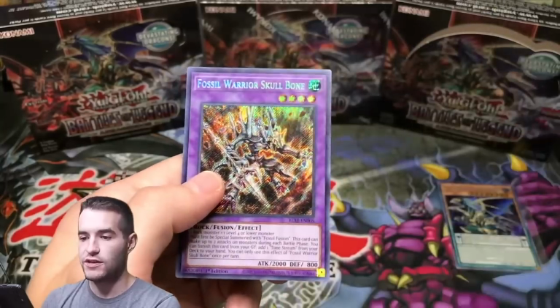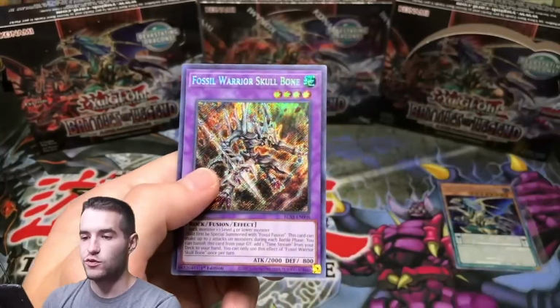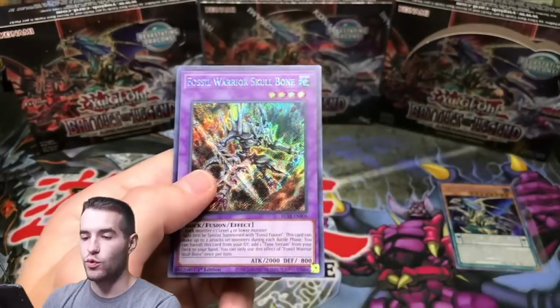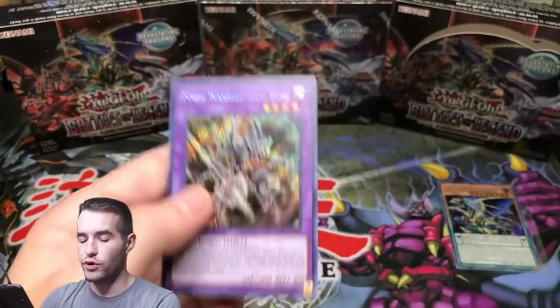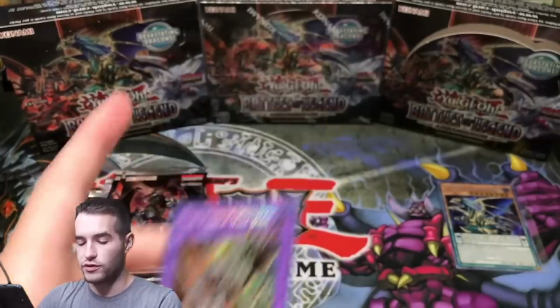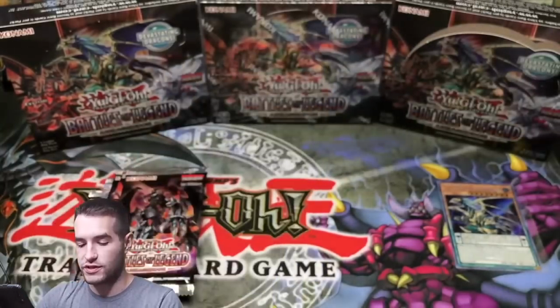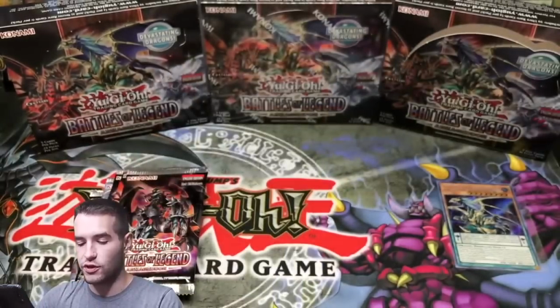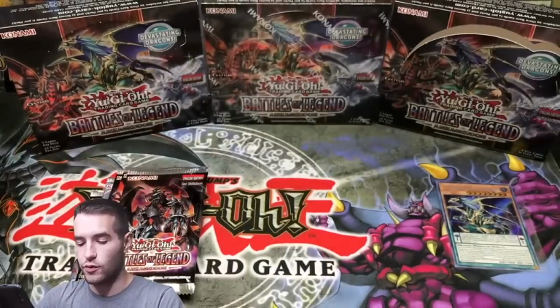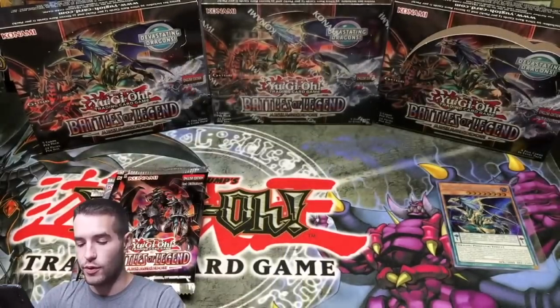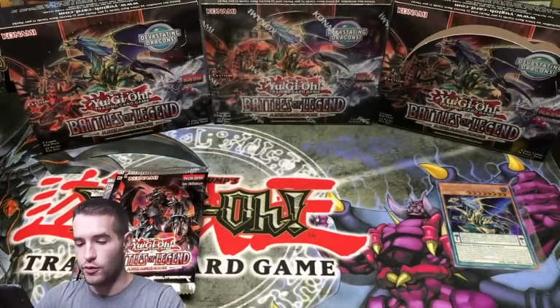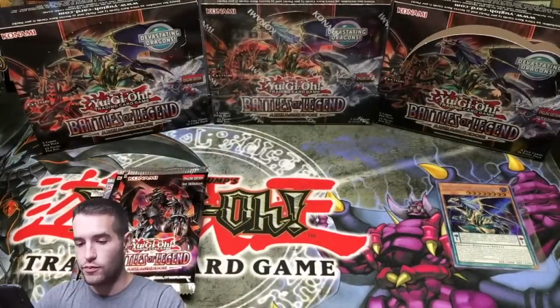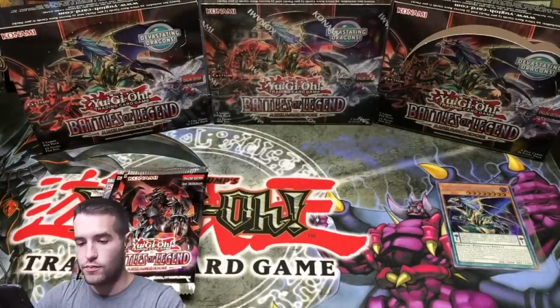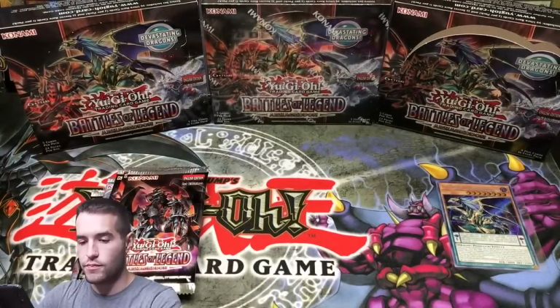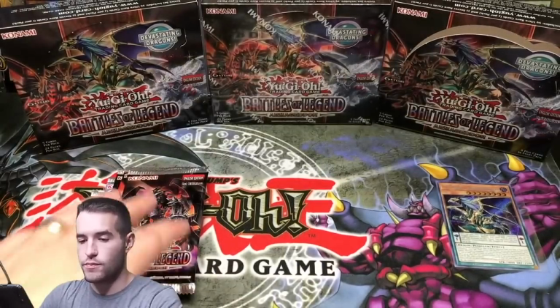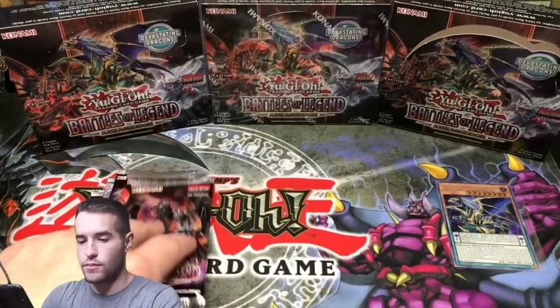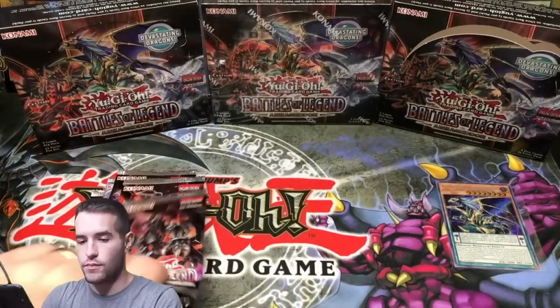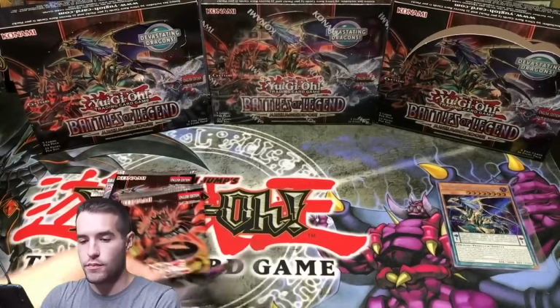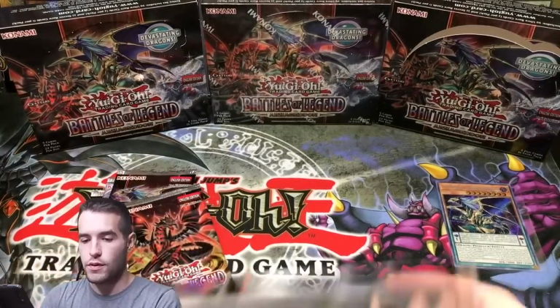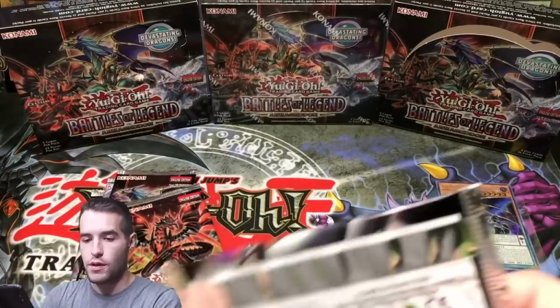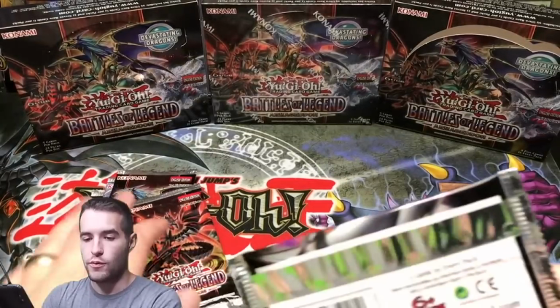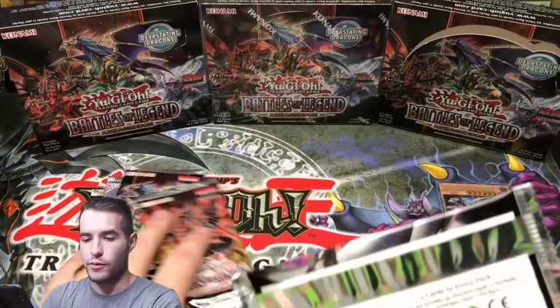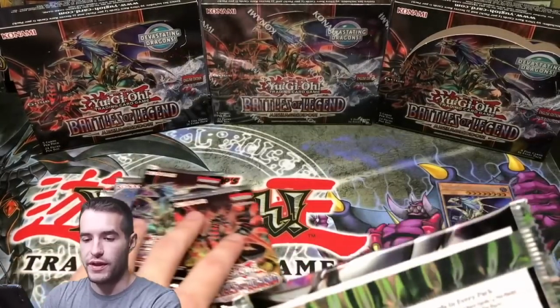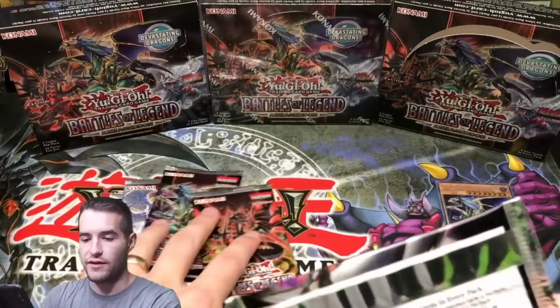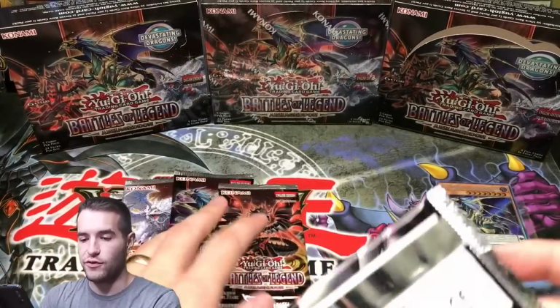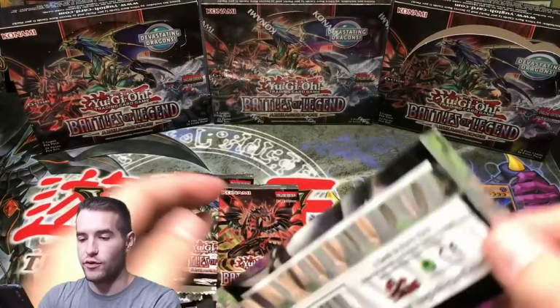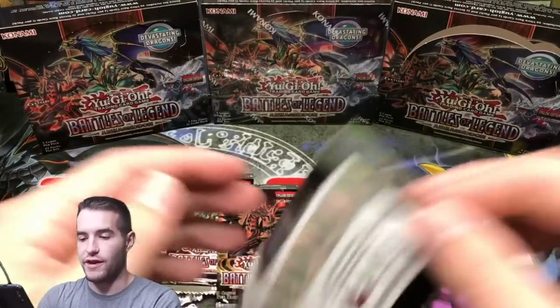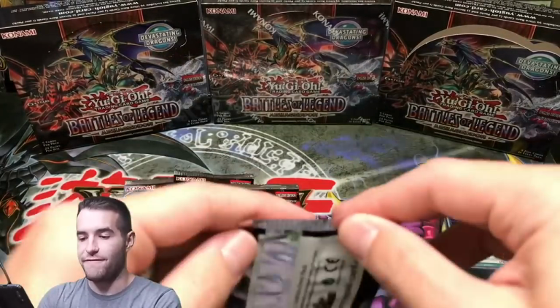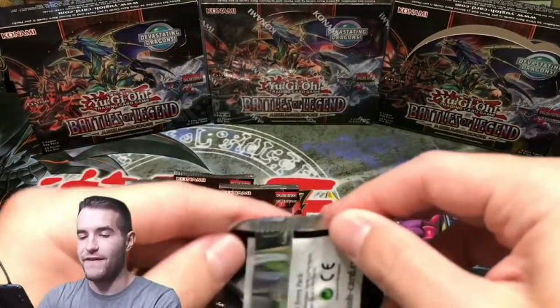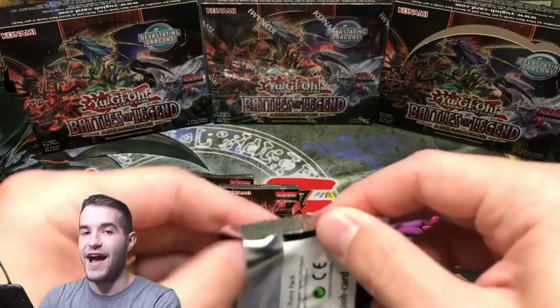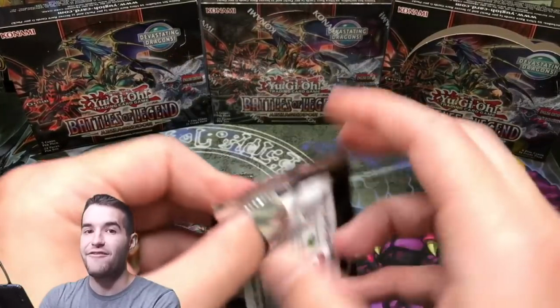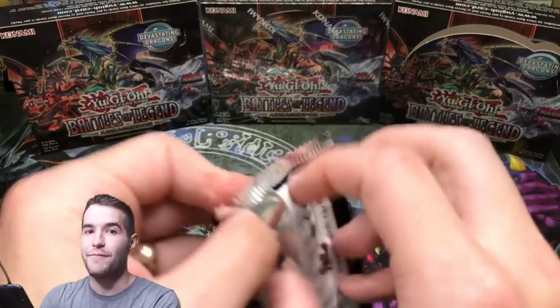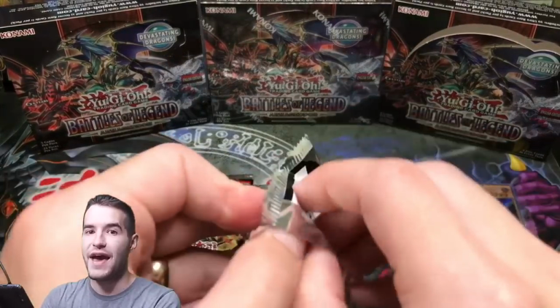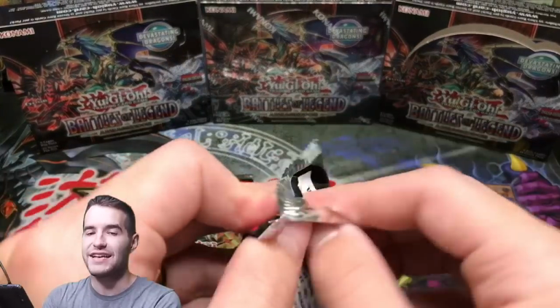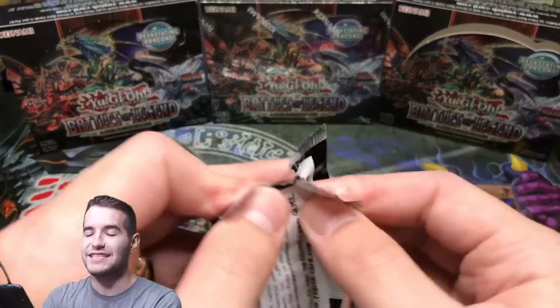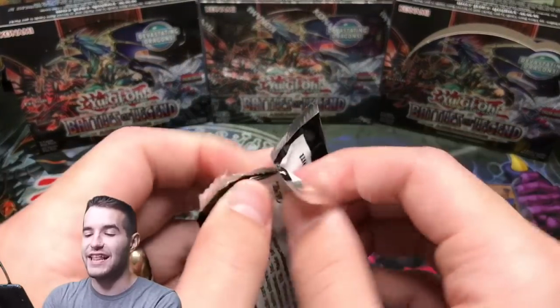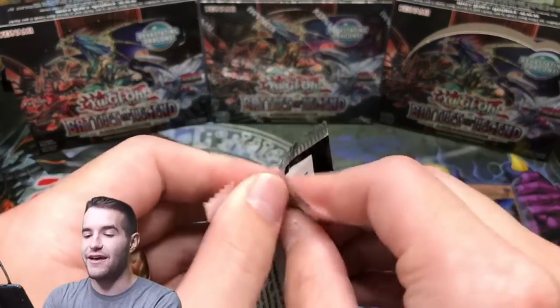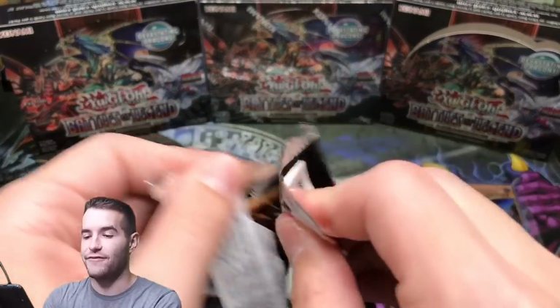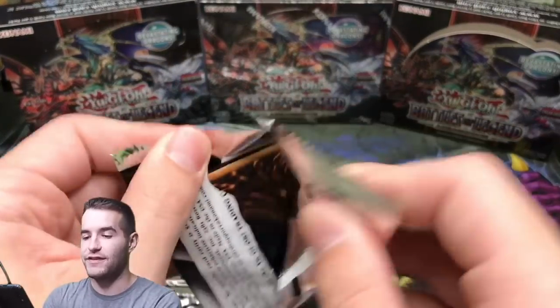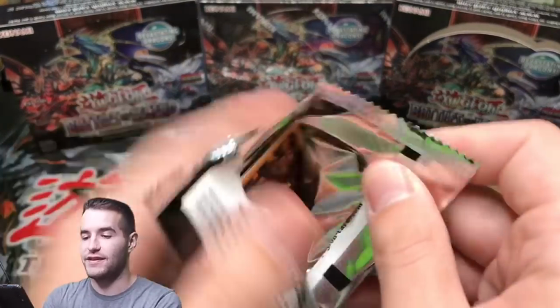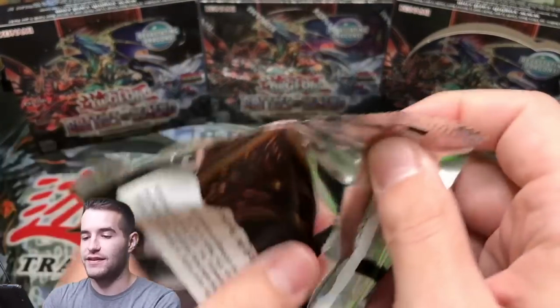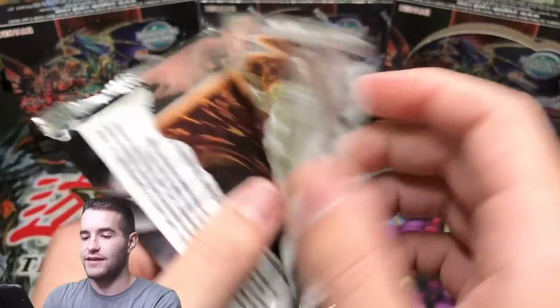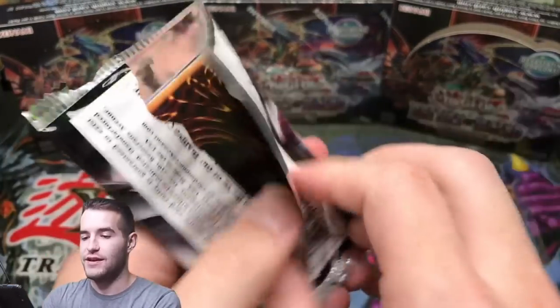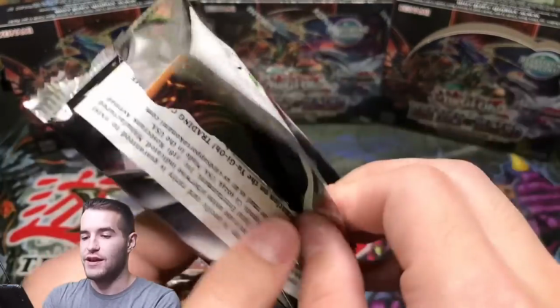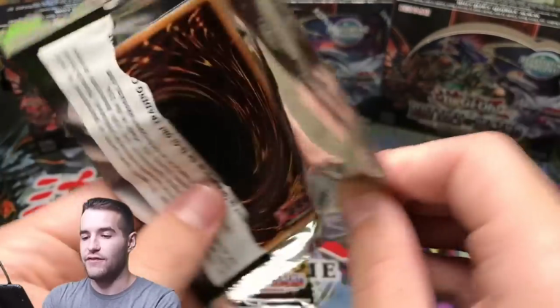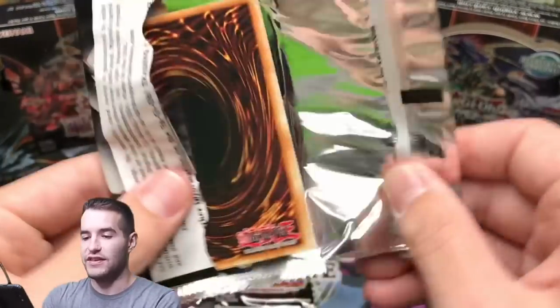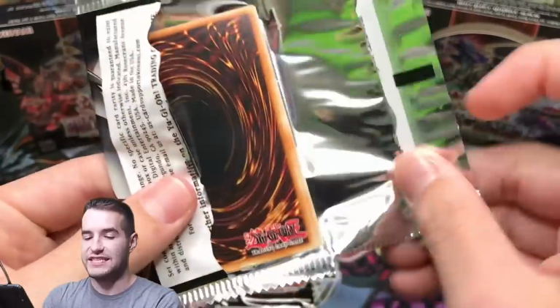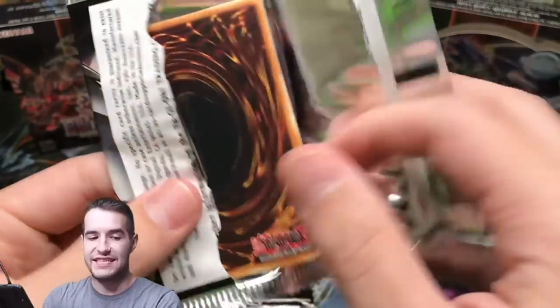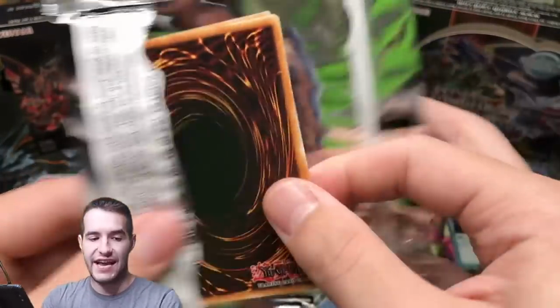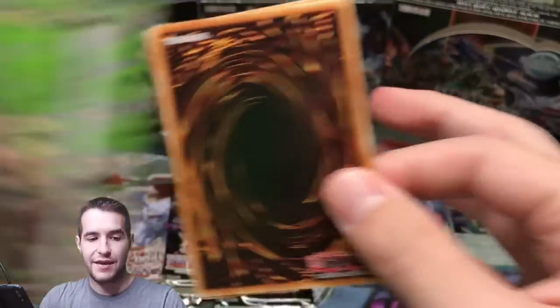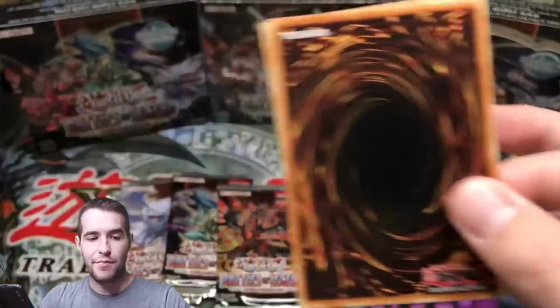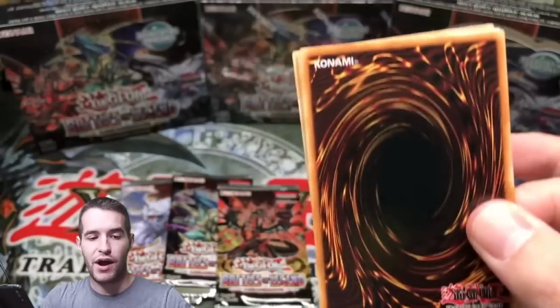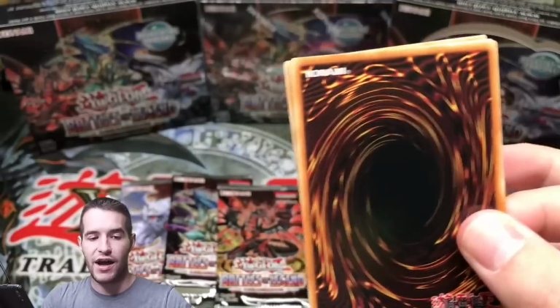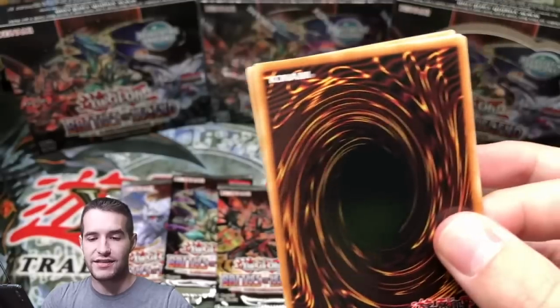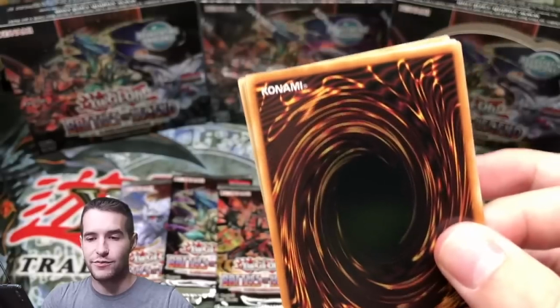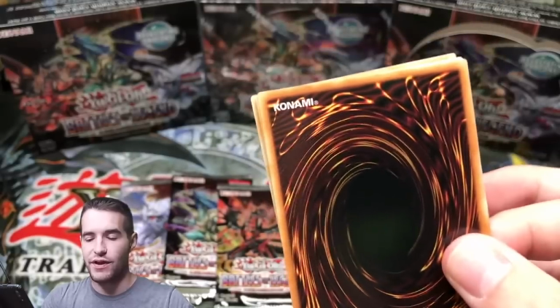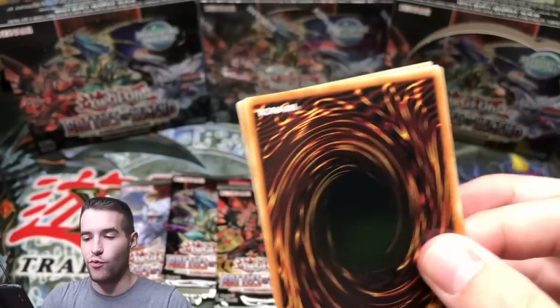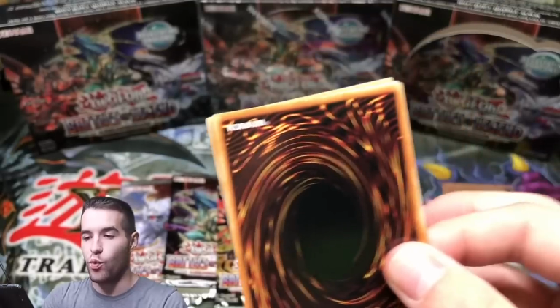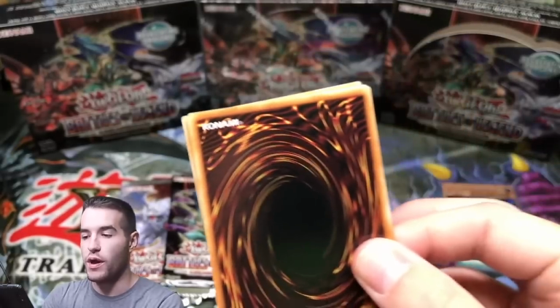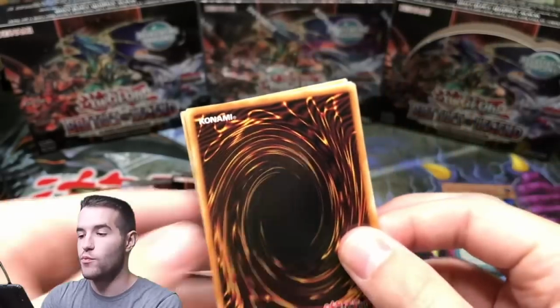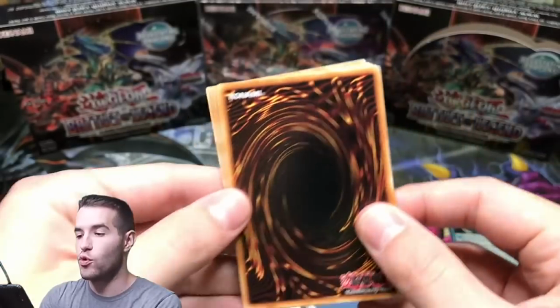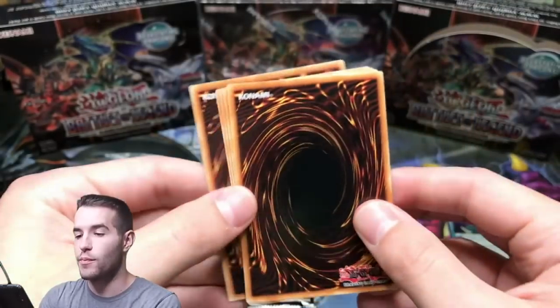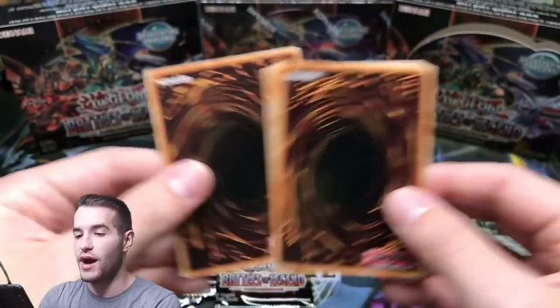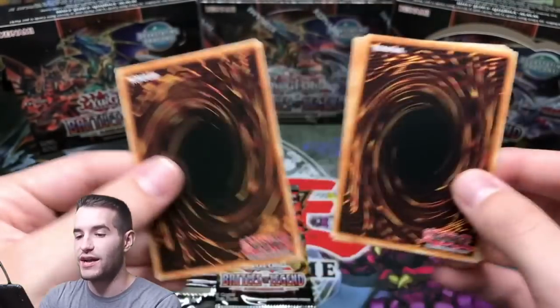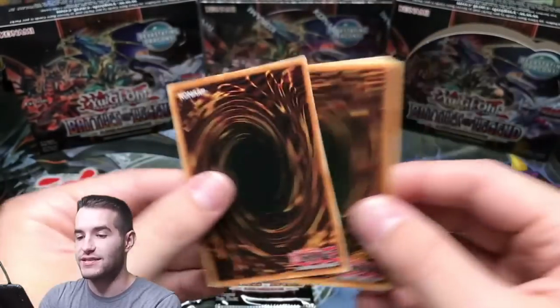I'm glad they added Starlights into the side sets — they'd never done that before. They'd always just had Secrets and Ultras. Because if that's all they had, I probably would not be opening a full case — just wouldn't be interesting without a big card to chase. We would look for the Chaos Emperor Dragon, but it wouldn't be that hard to pull since we already pulled it. Fossil Warrior Skullbone. Five packs left of the second box, then one more box, then we're done until the case.